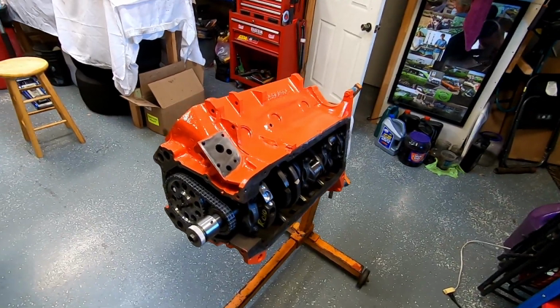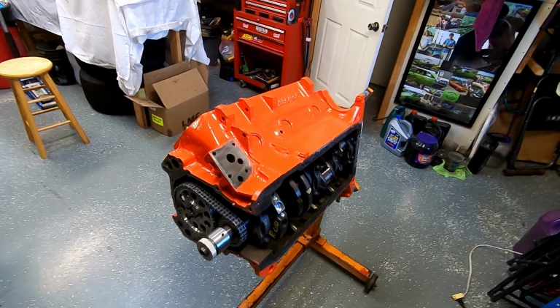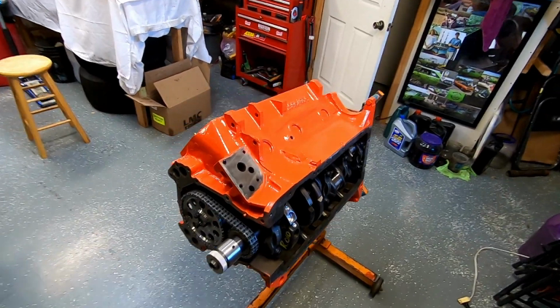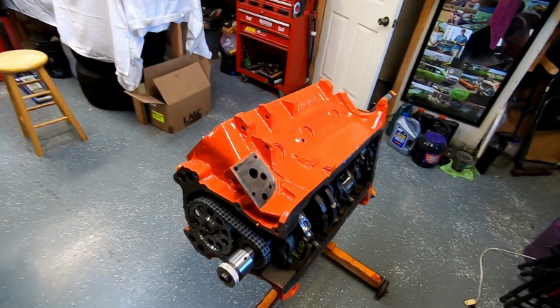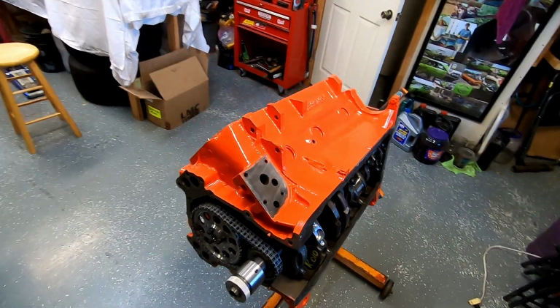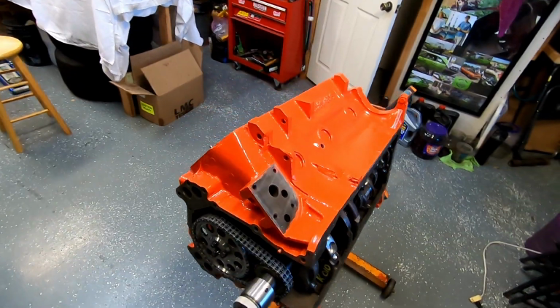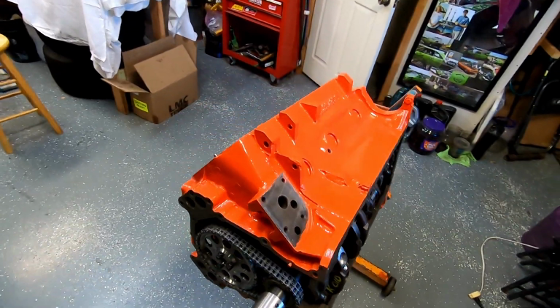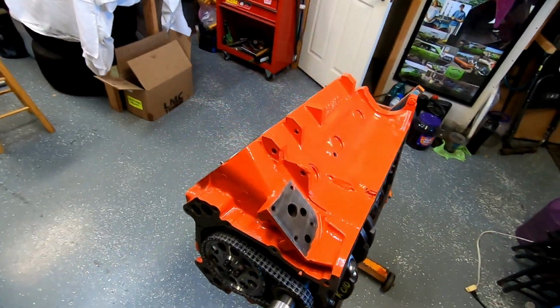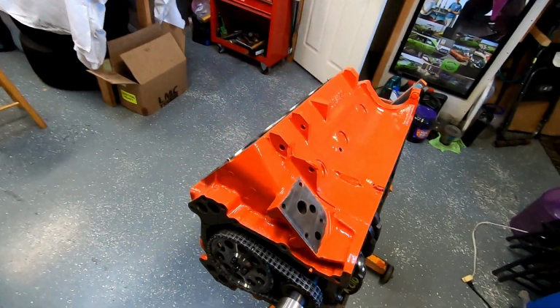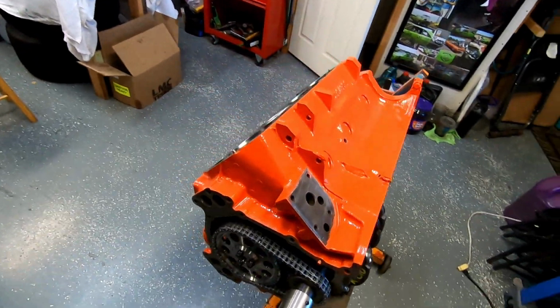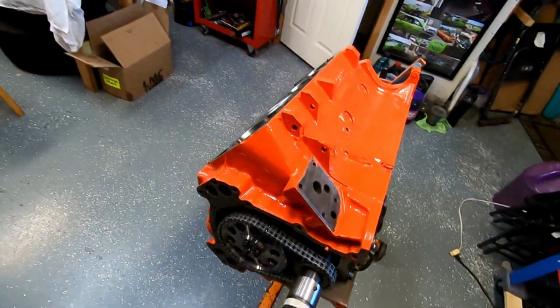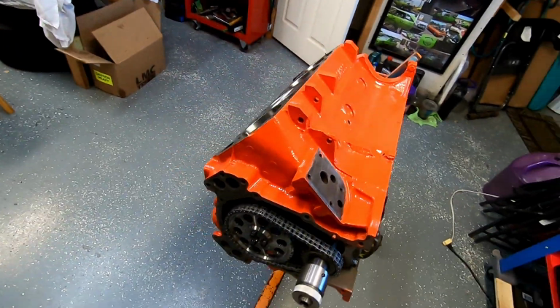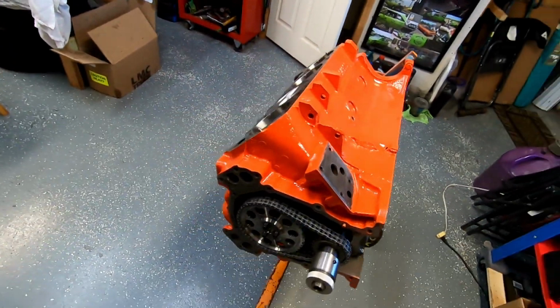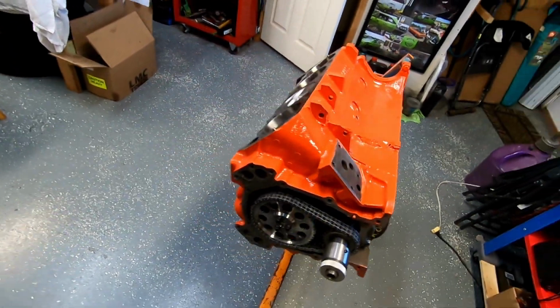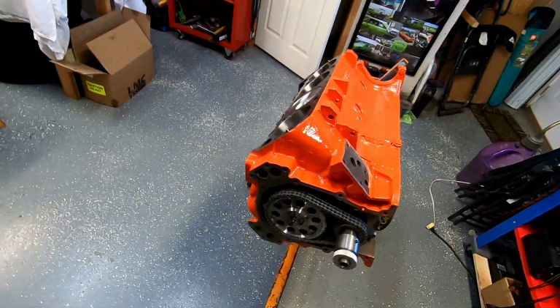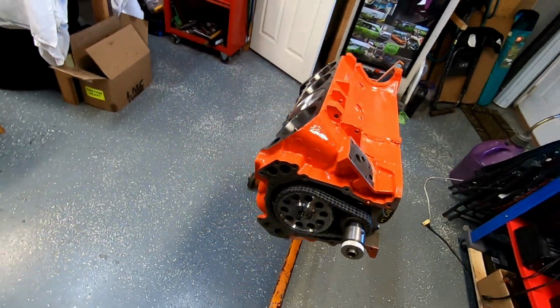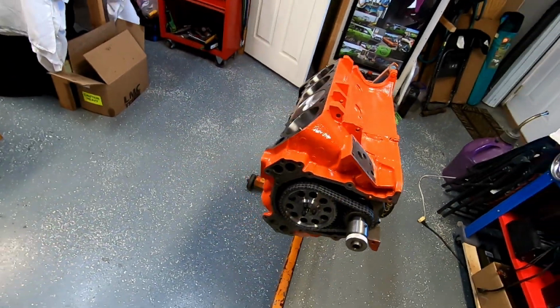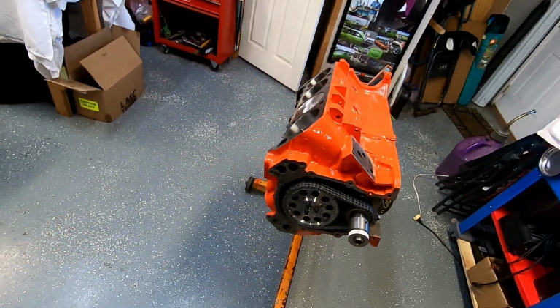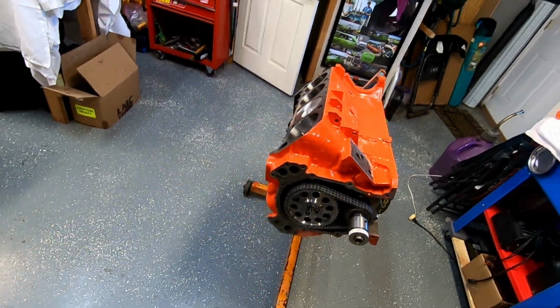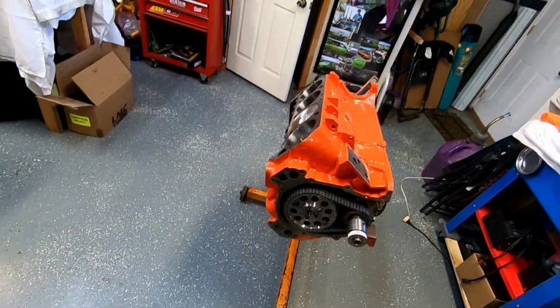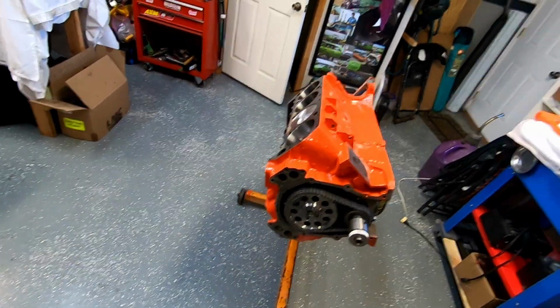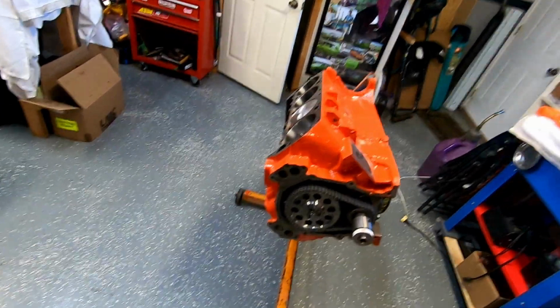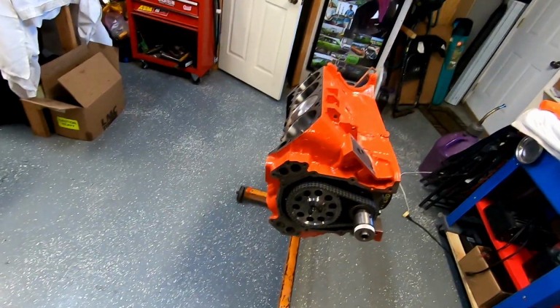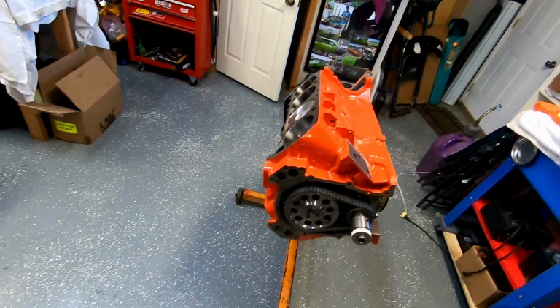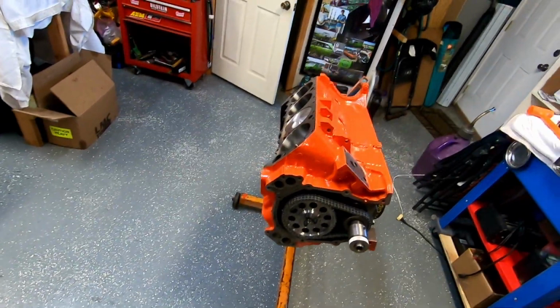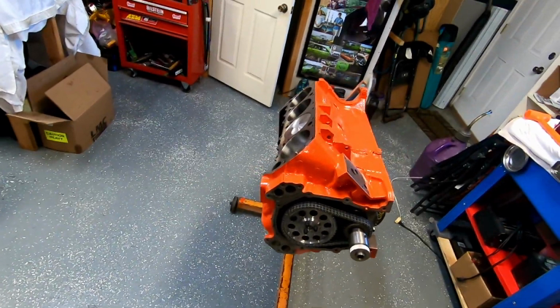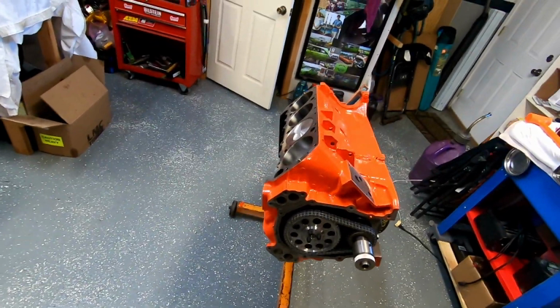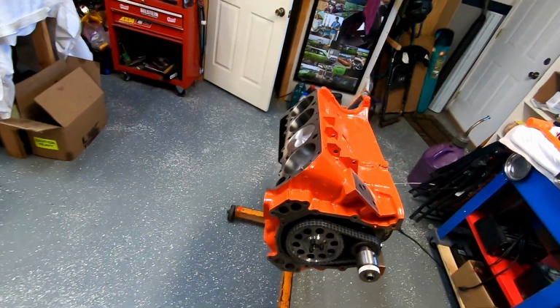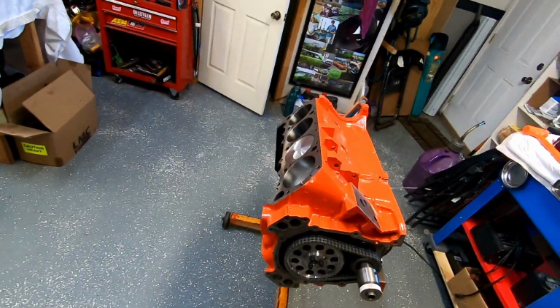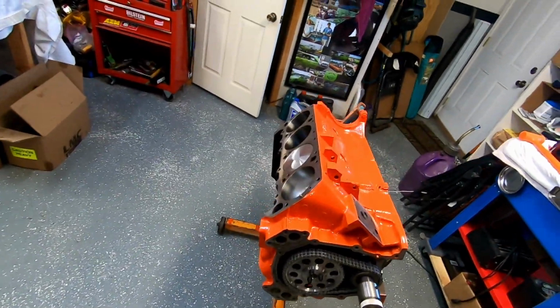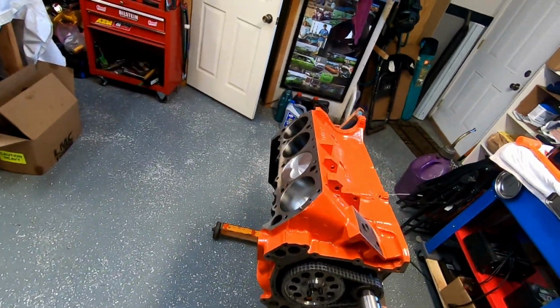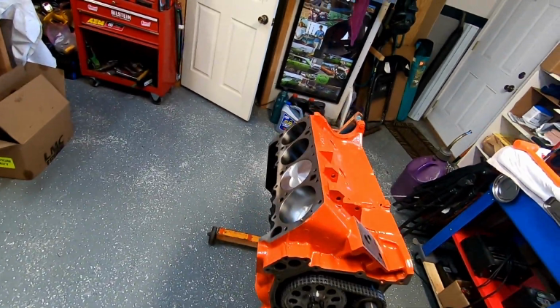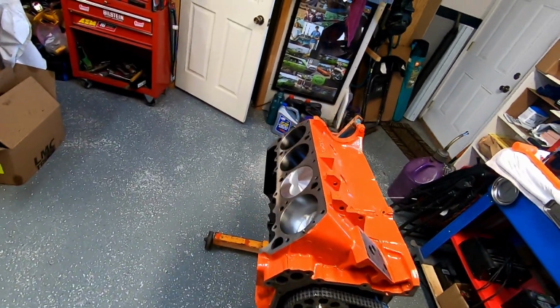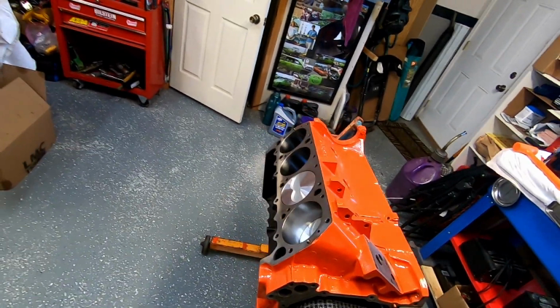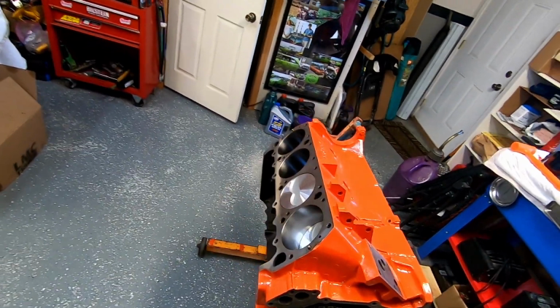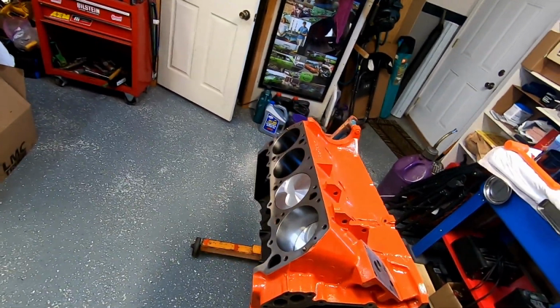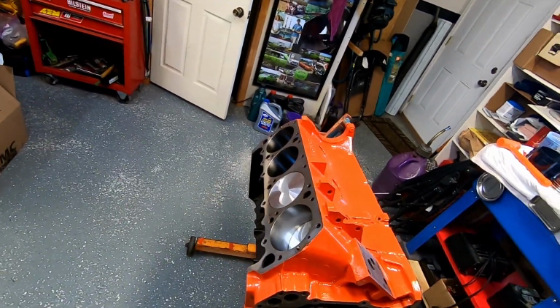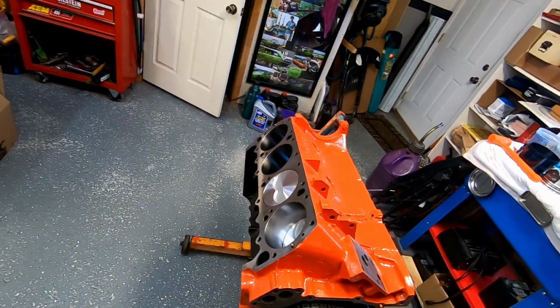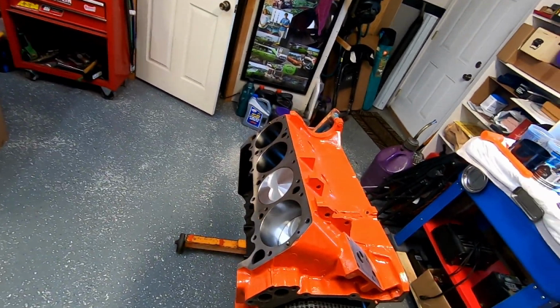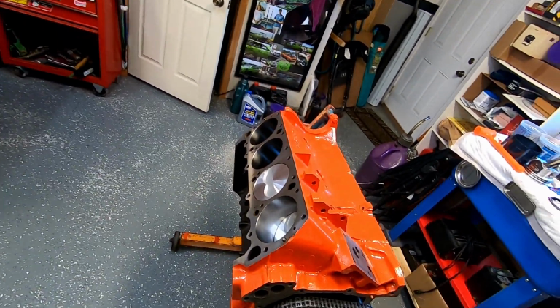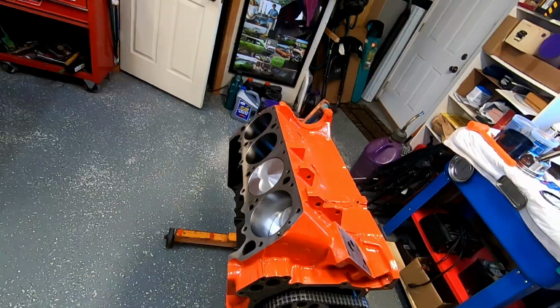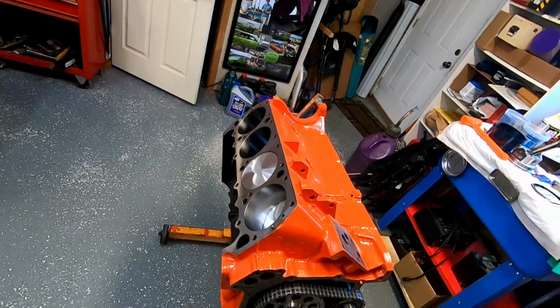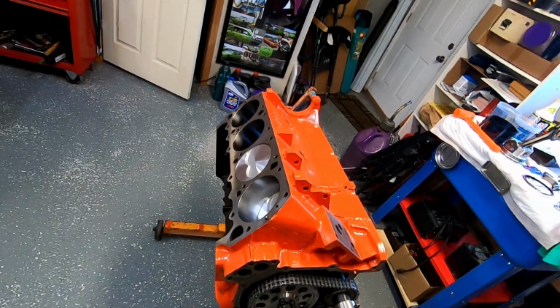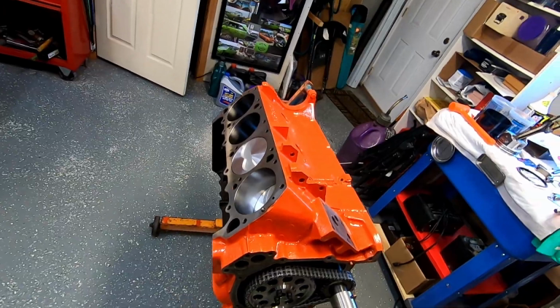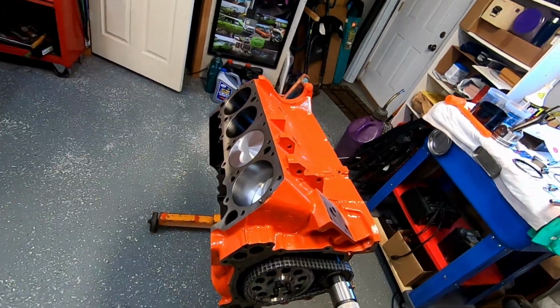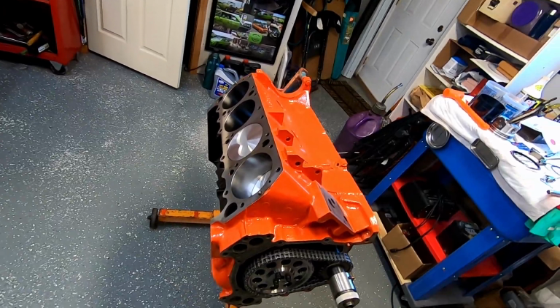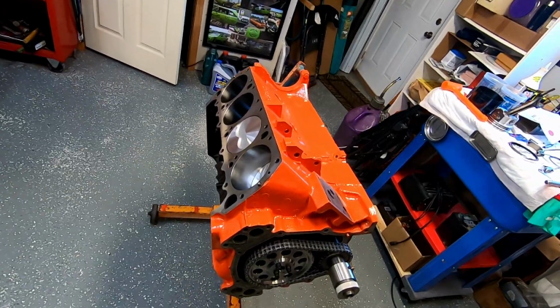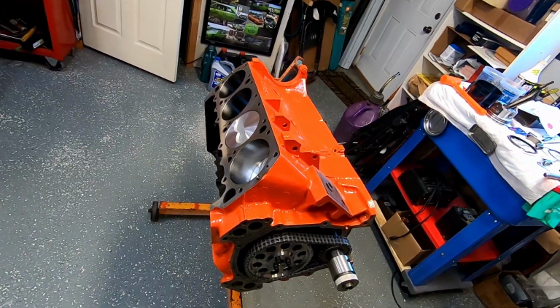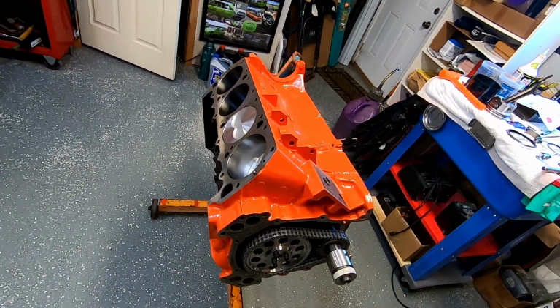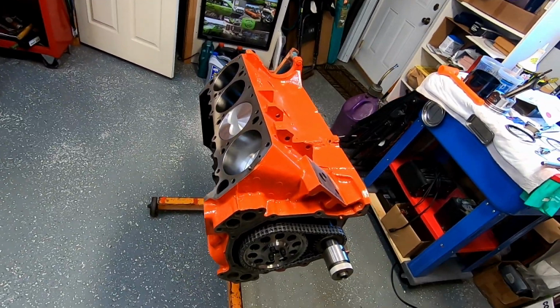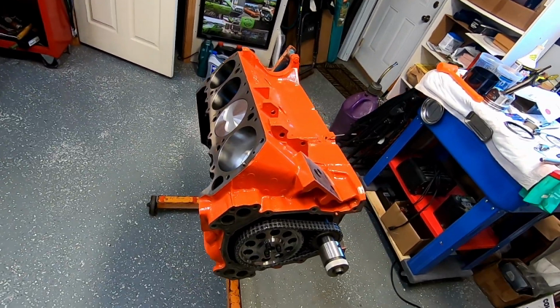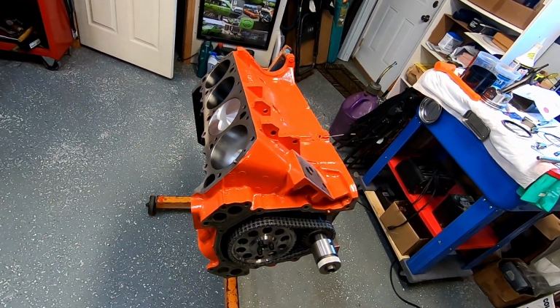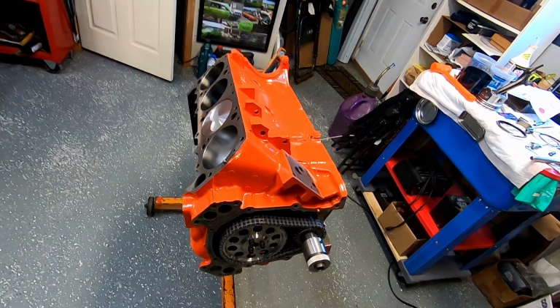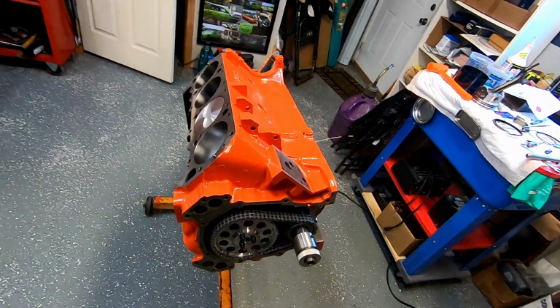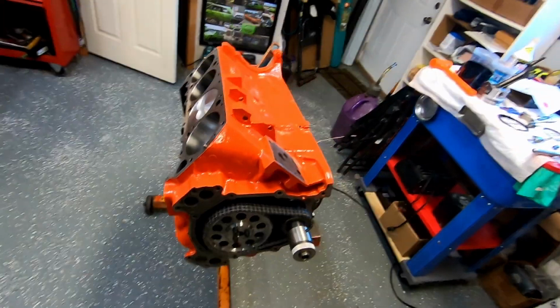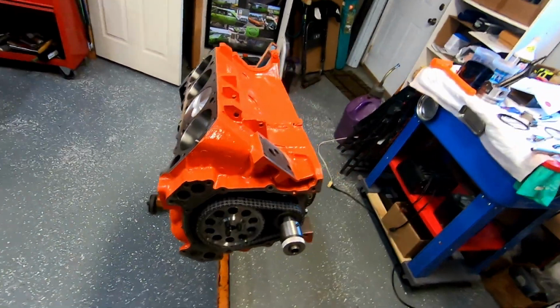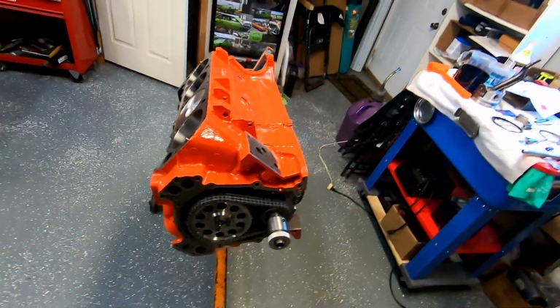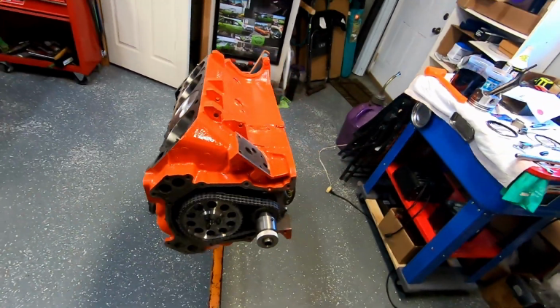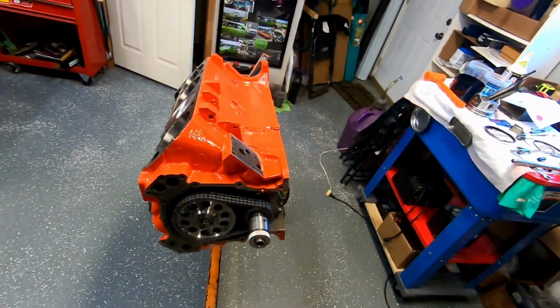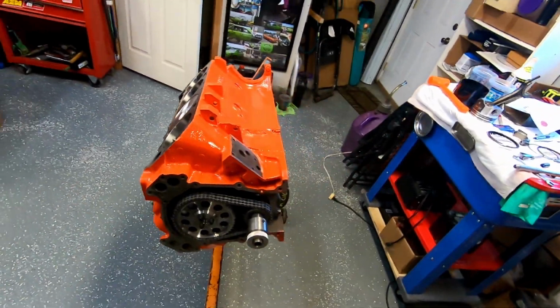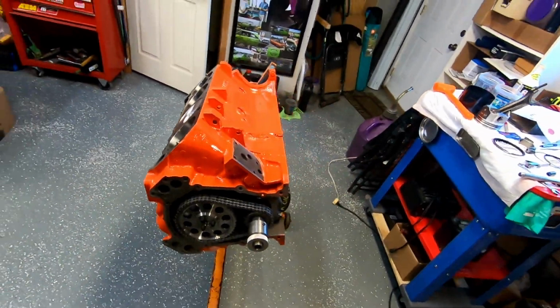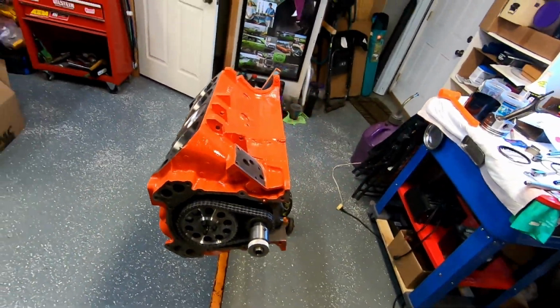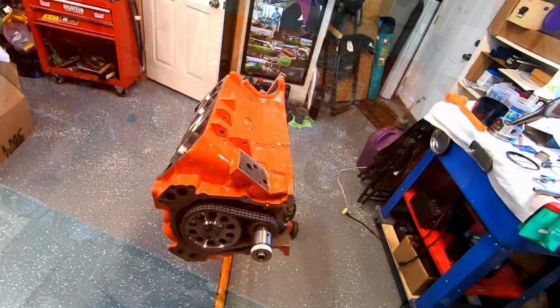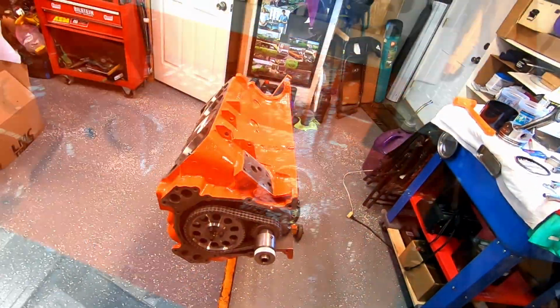But before it goes in the car, I've got to build it and we're going to stick it on the dyno. So that's exciting stuff.